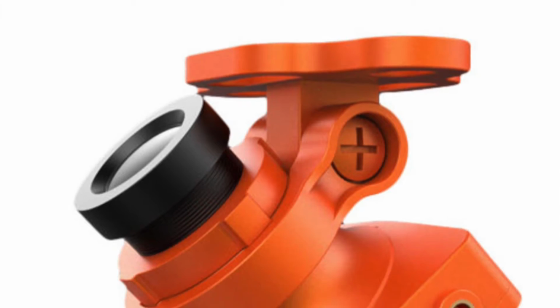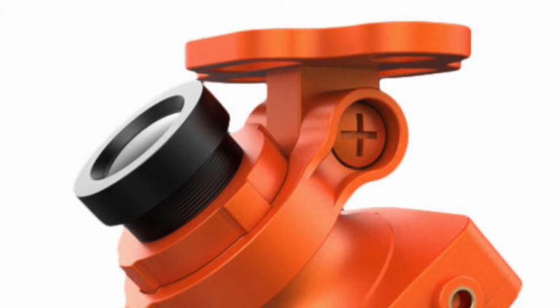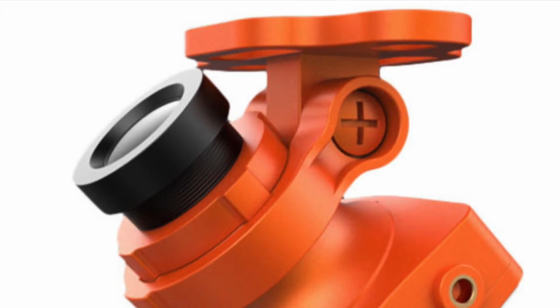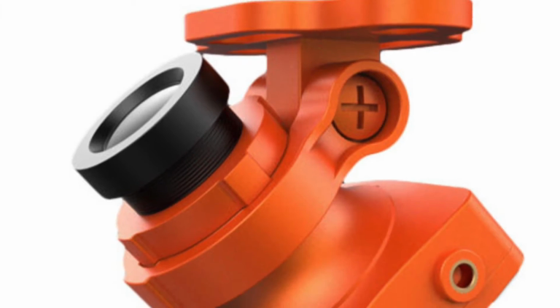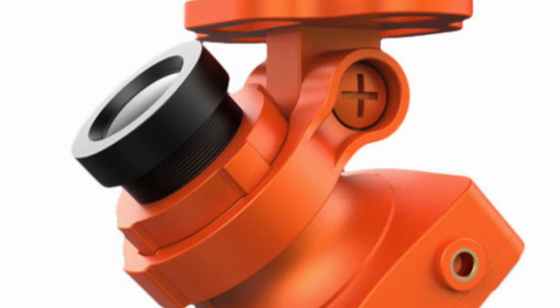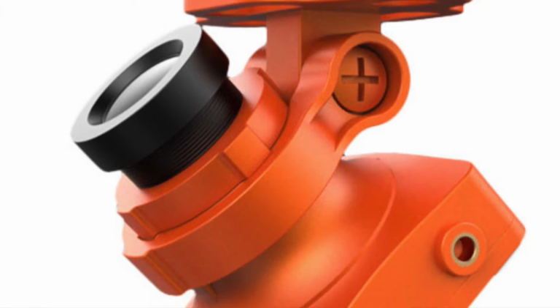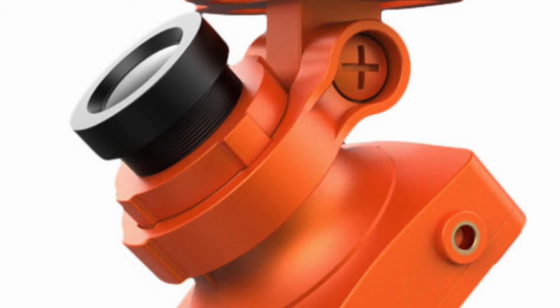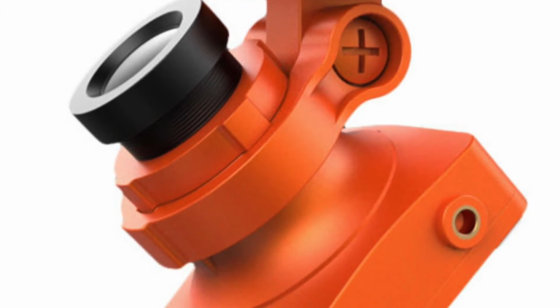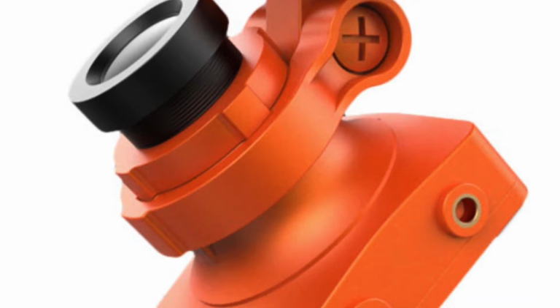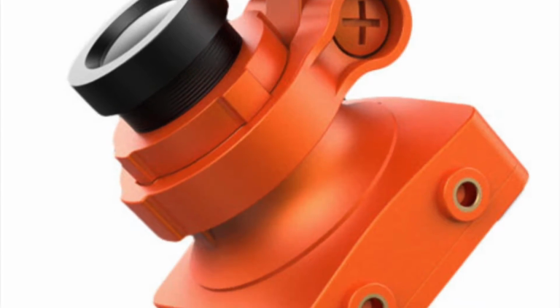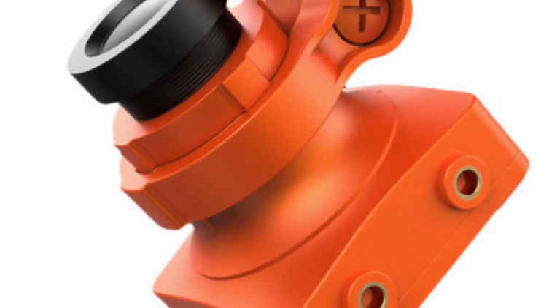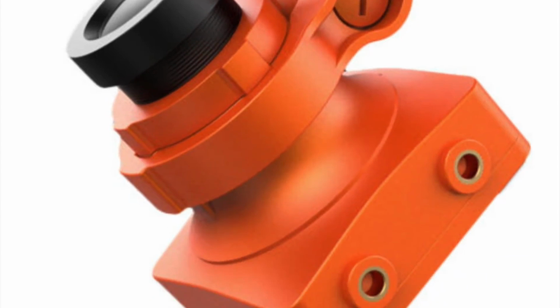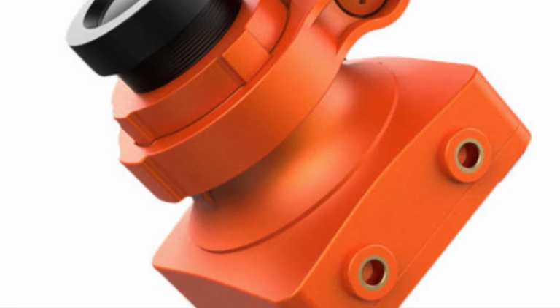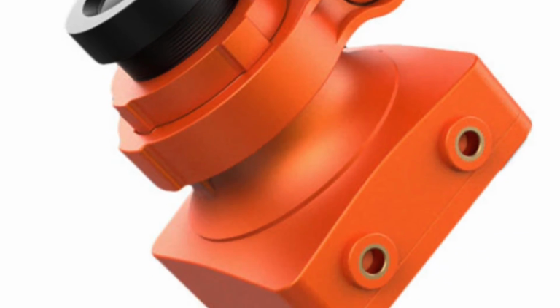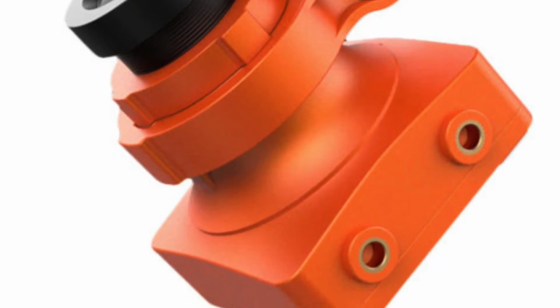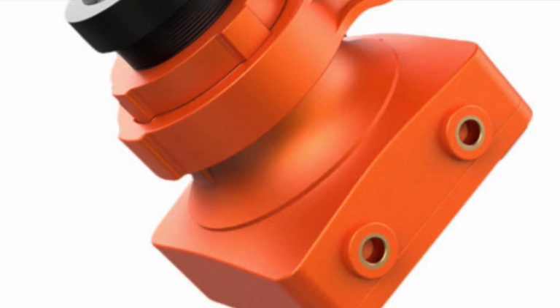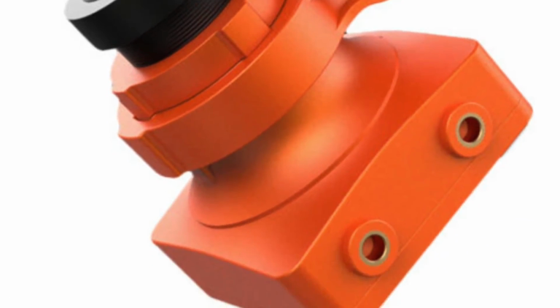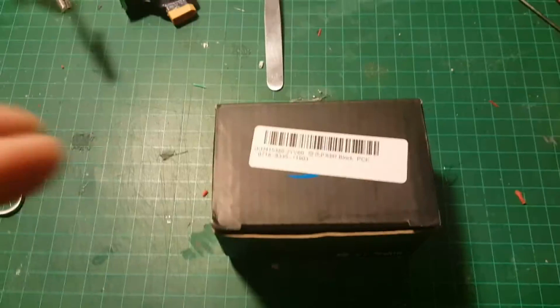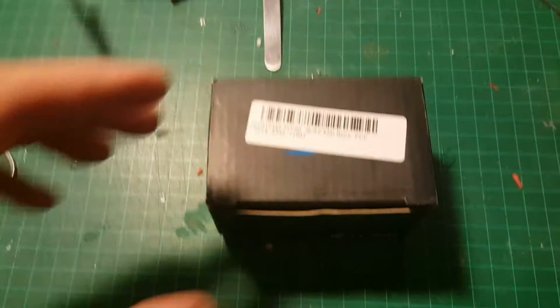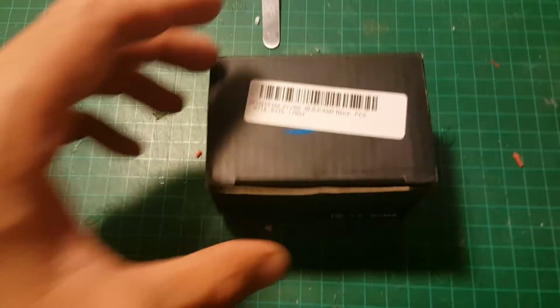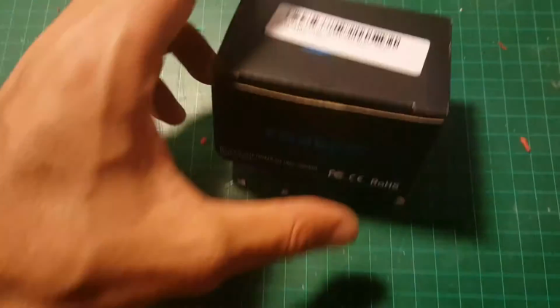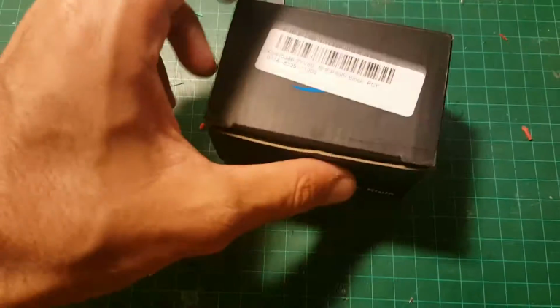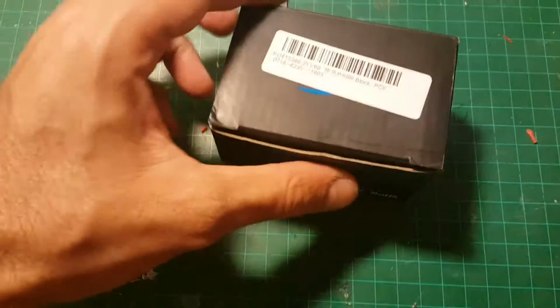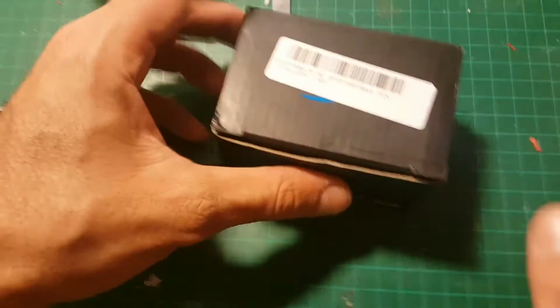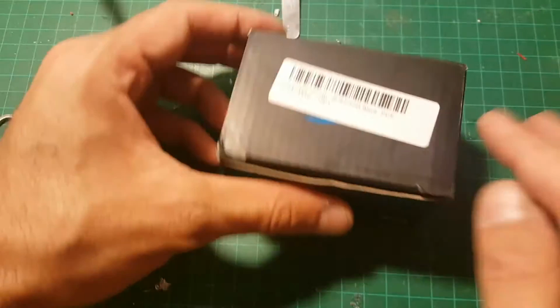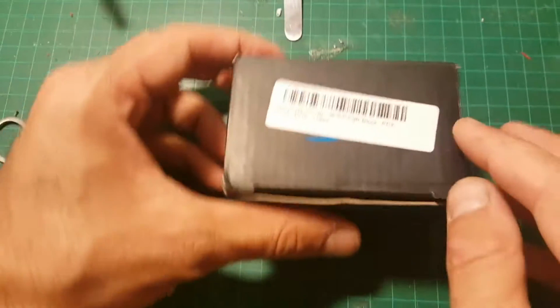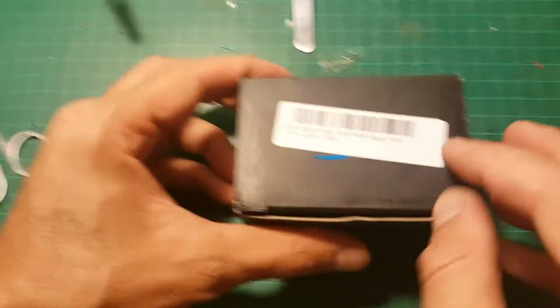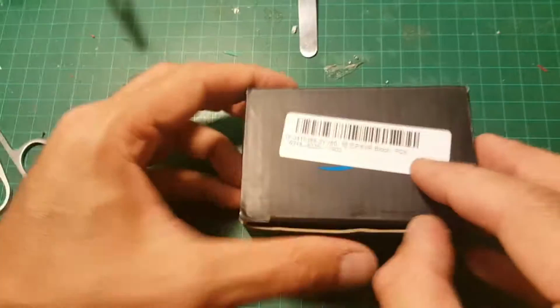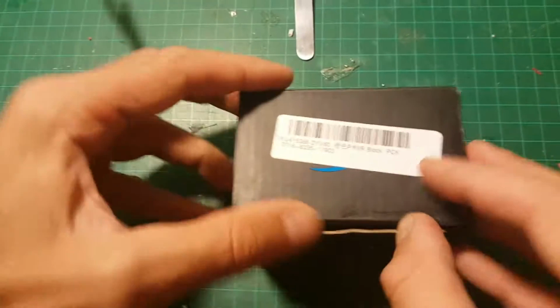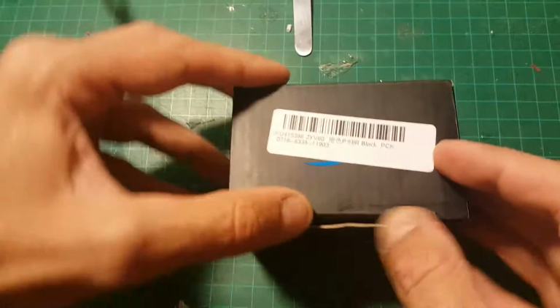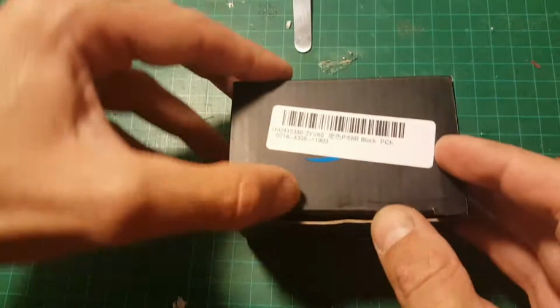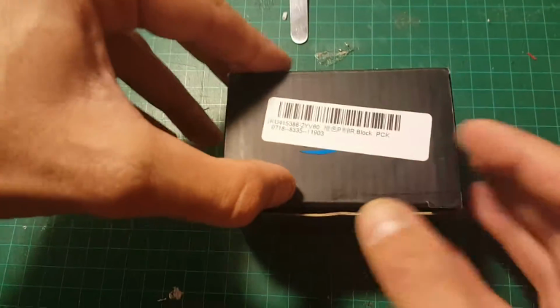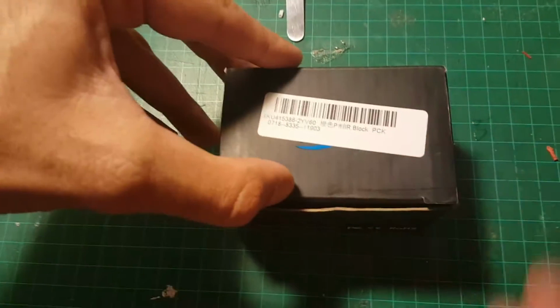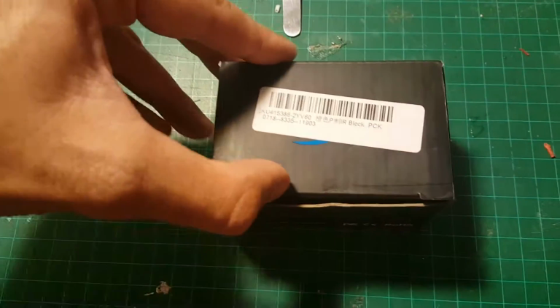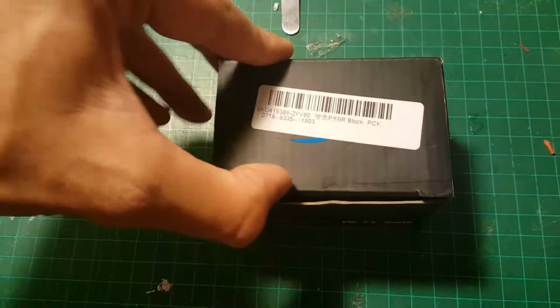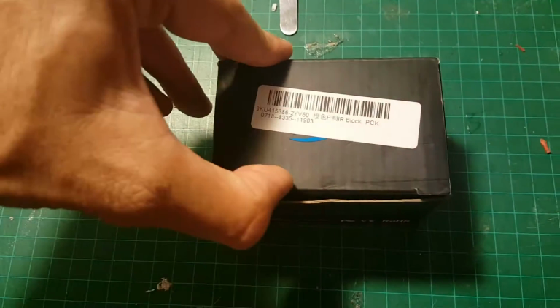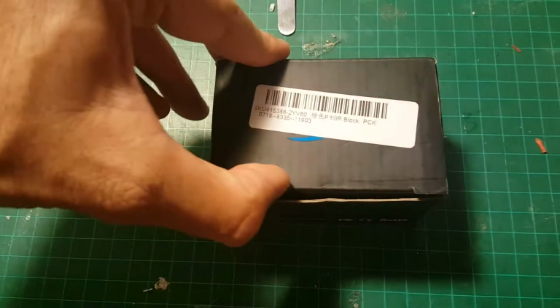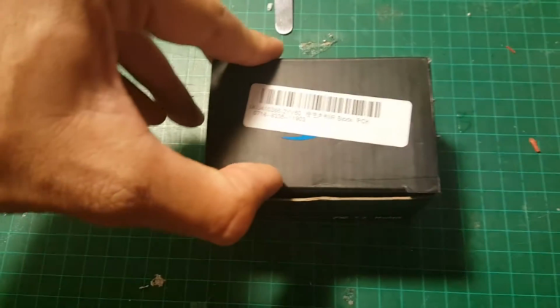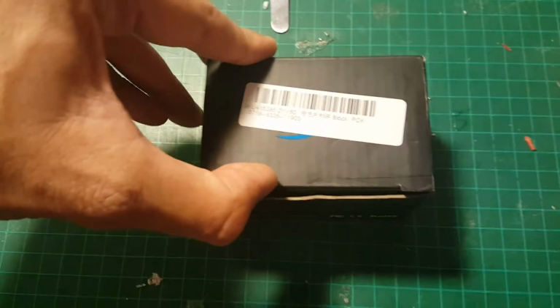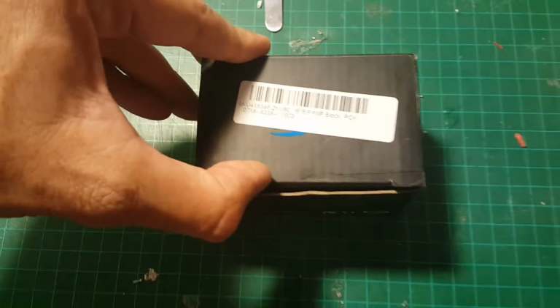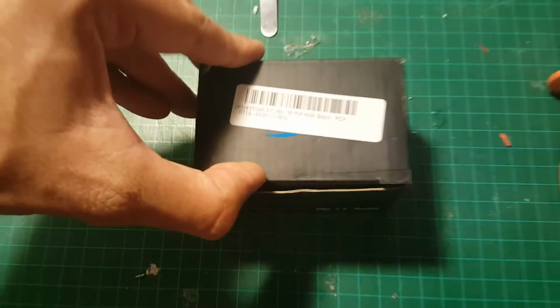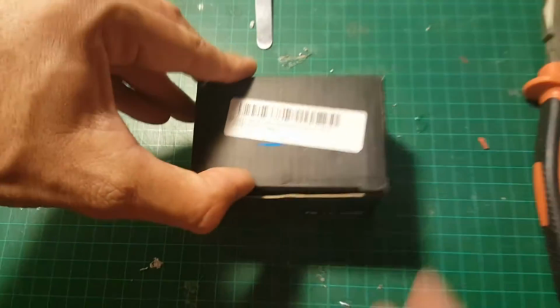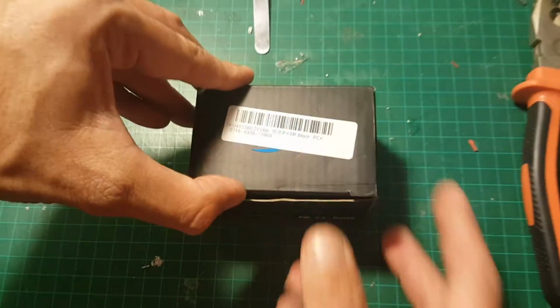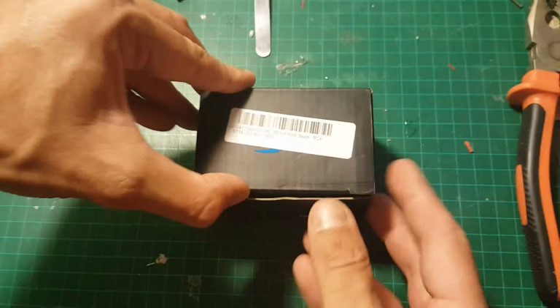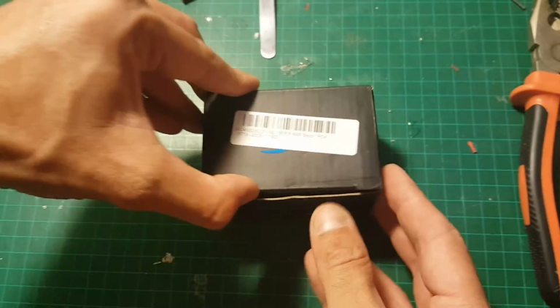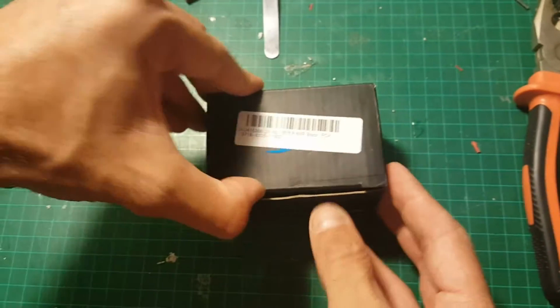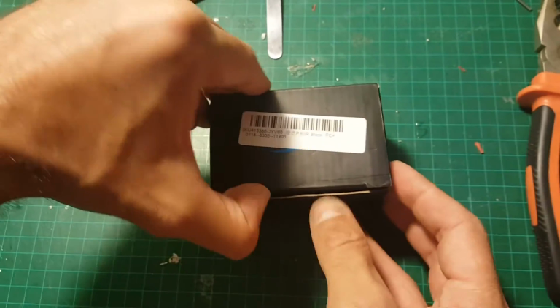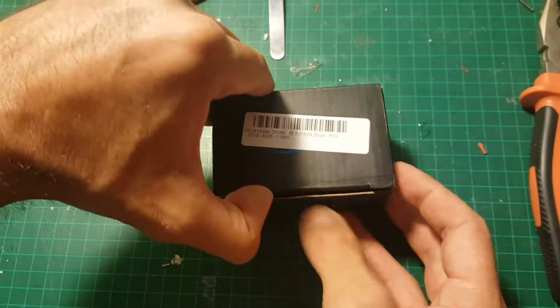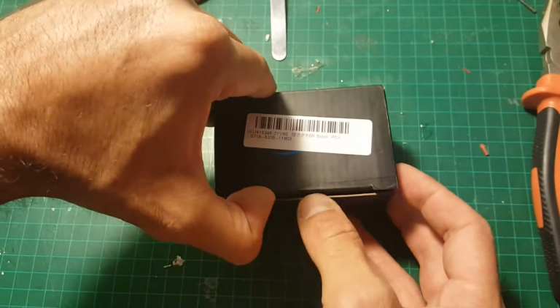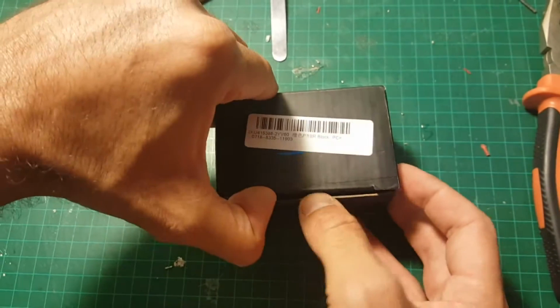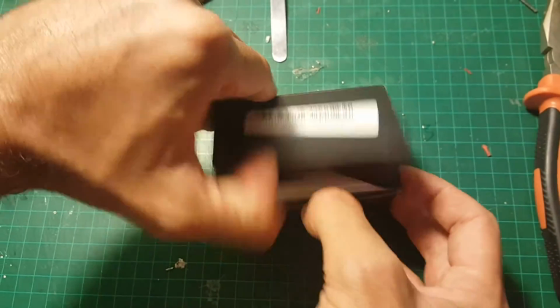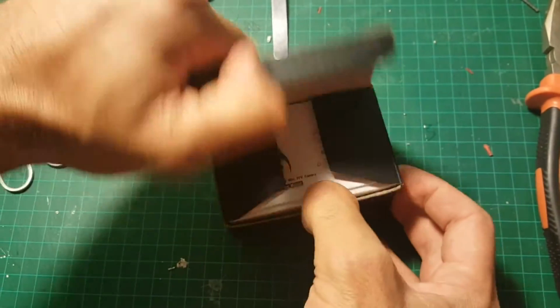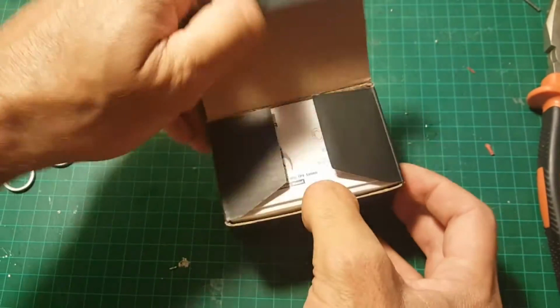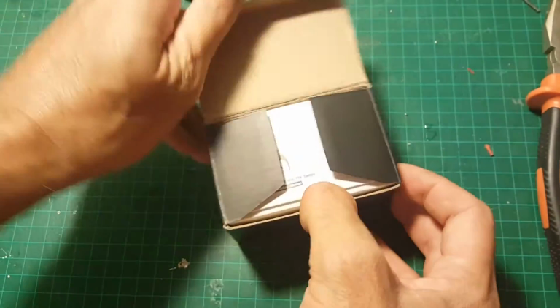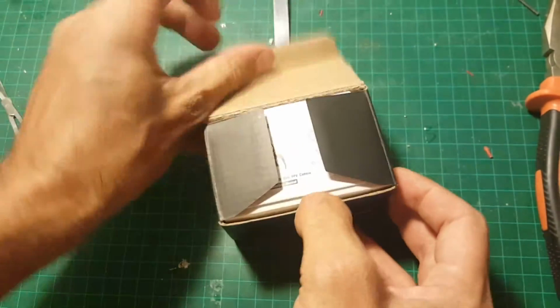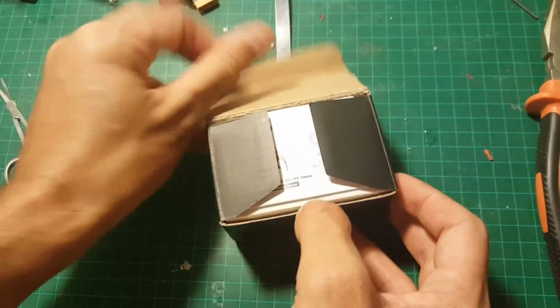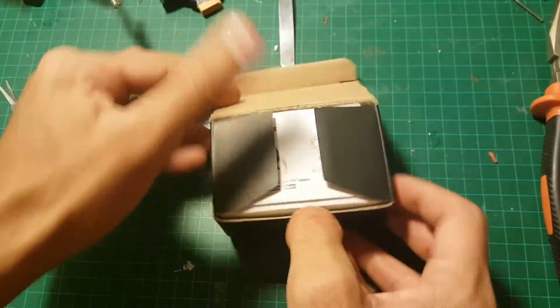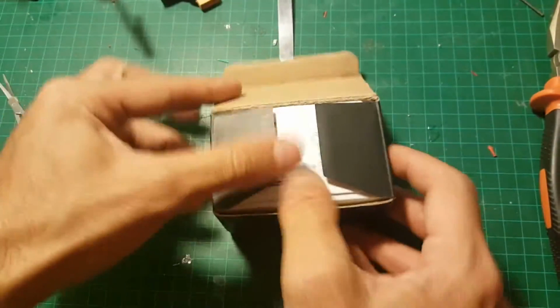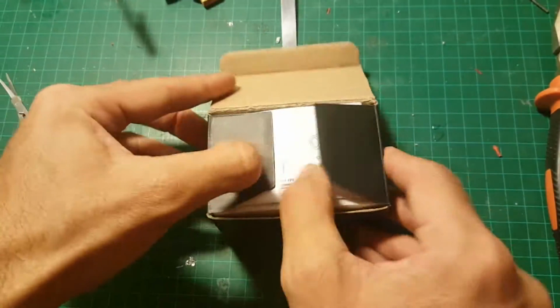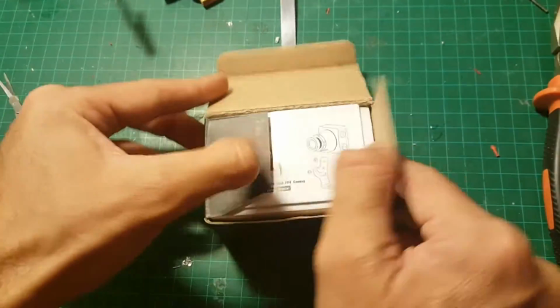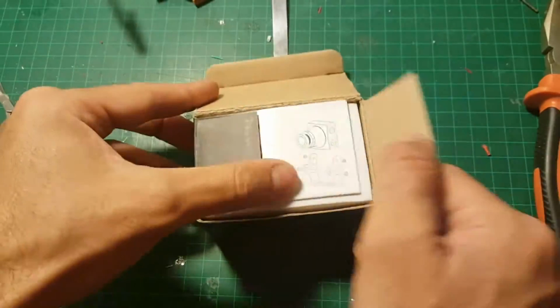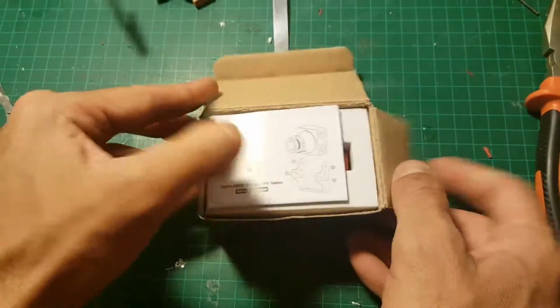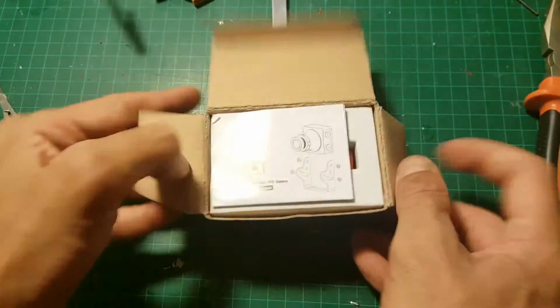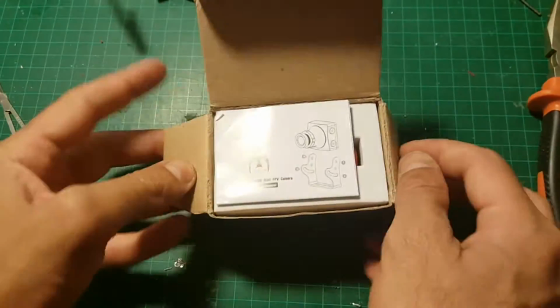Hi! This is a quick unboxing and review of the Foxeer Aerocon. So let's open the box and see what we're getting inside.